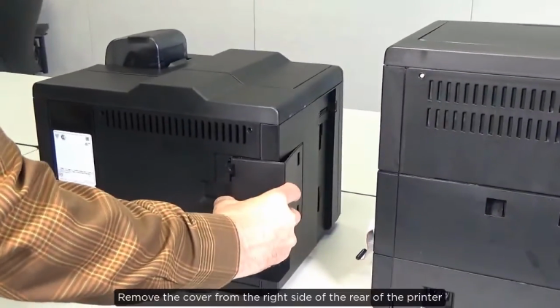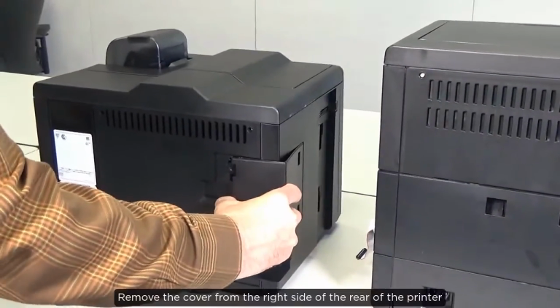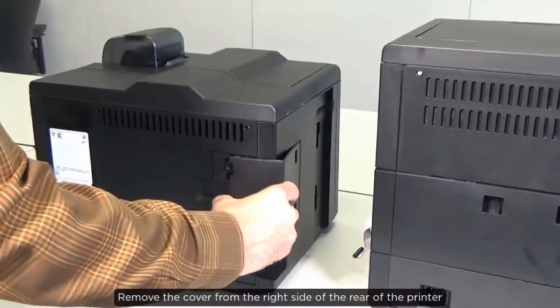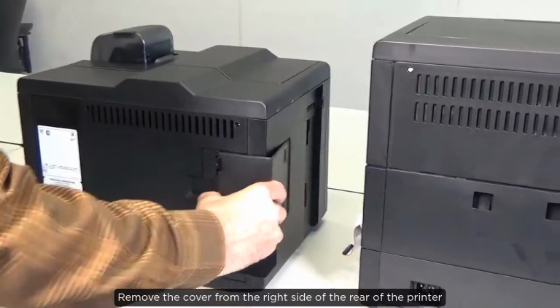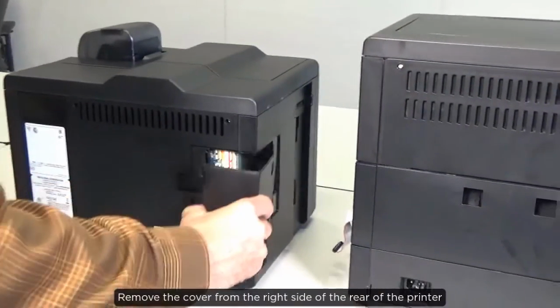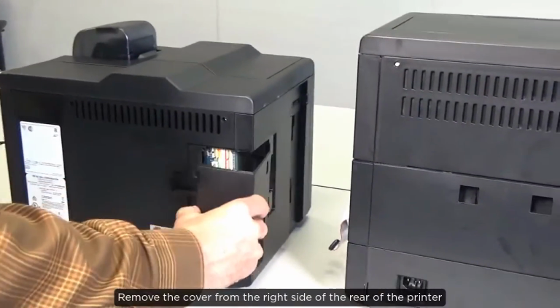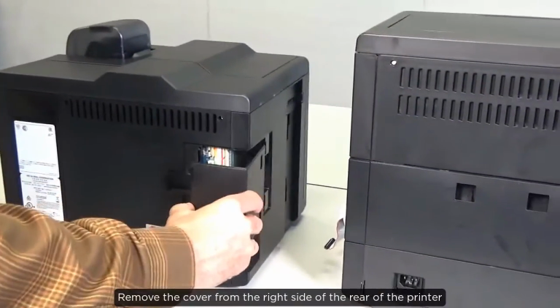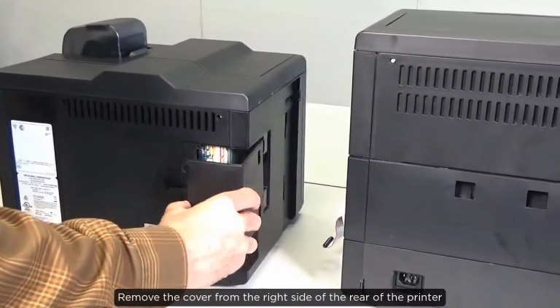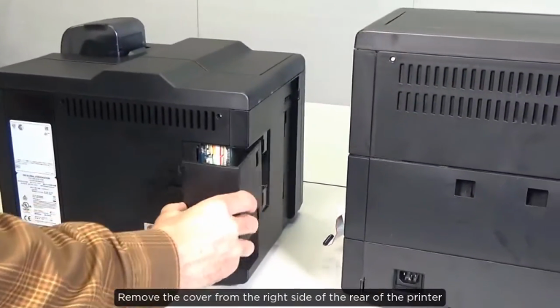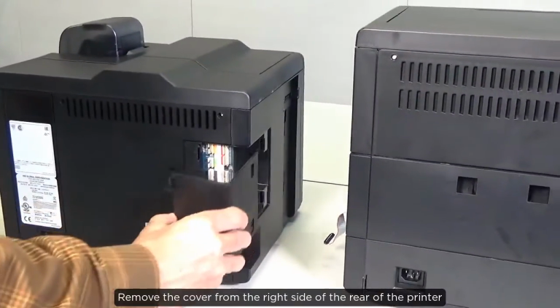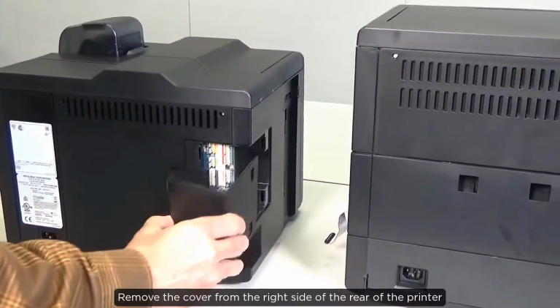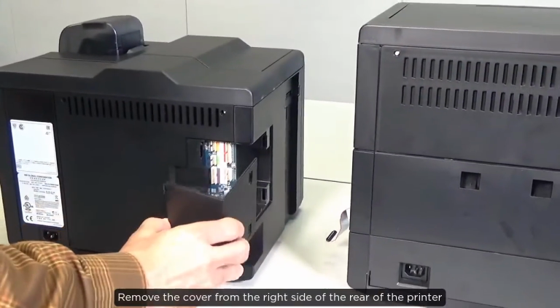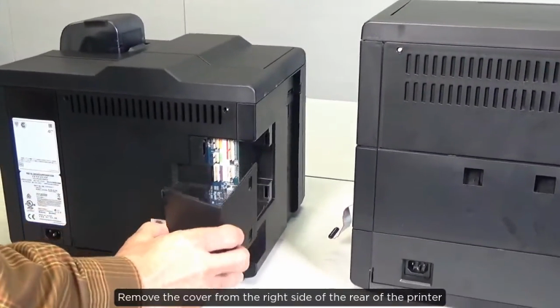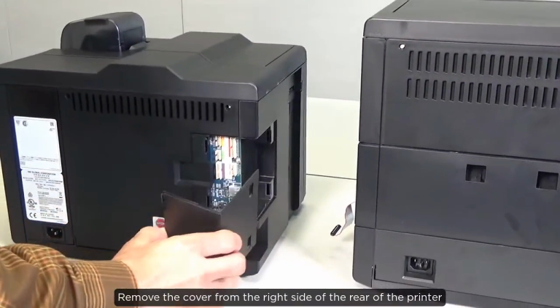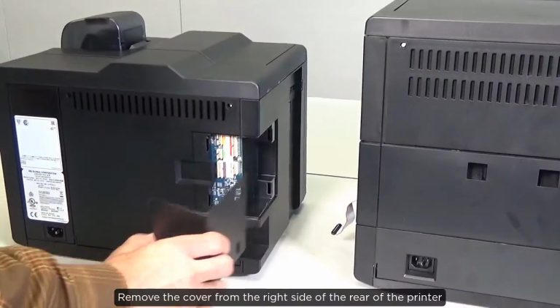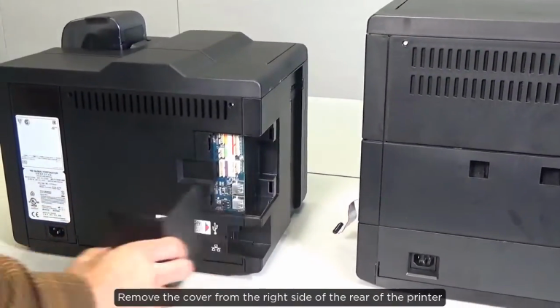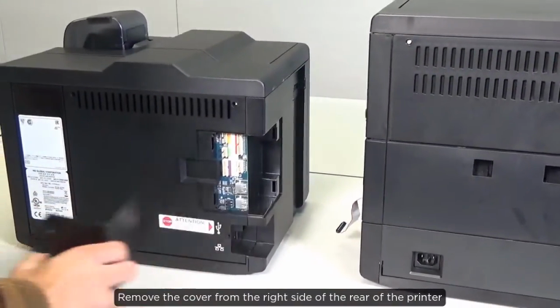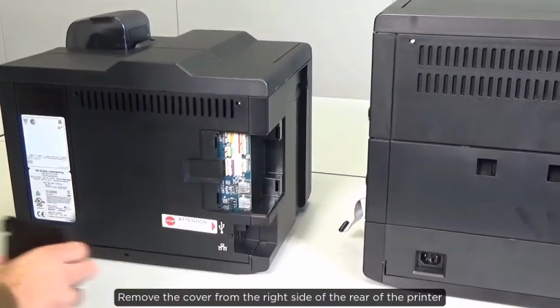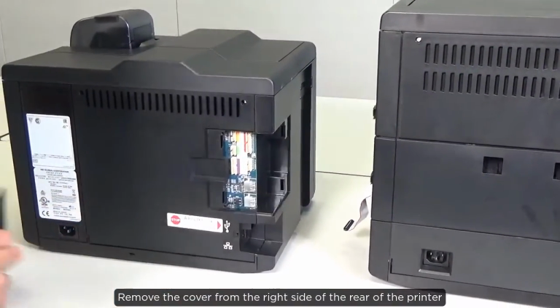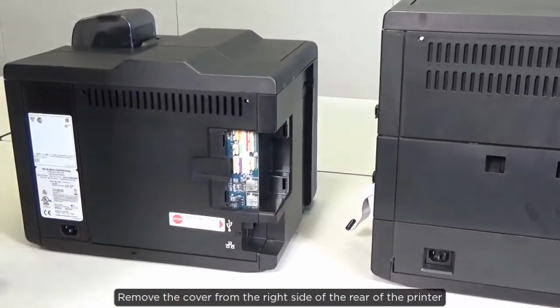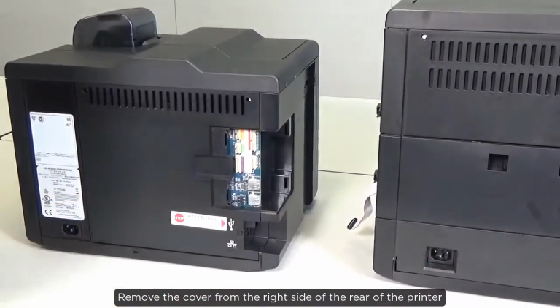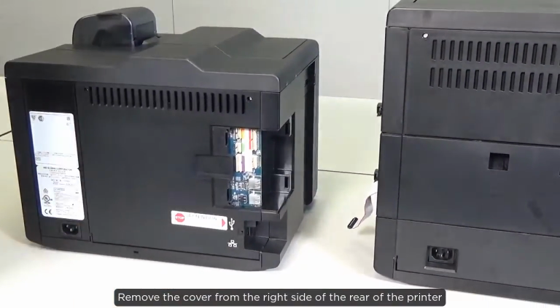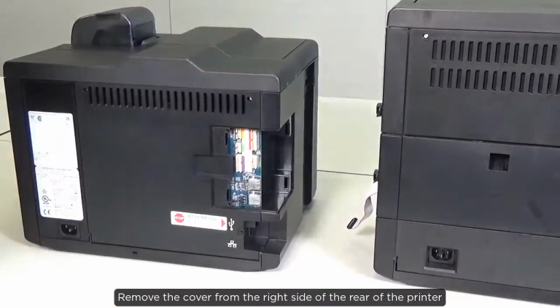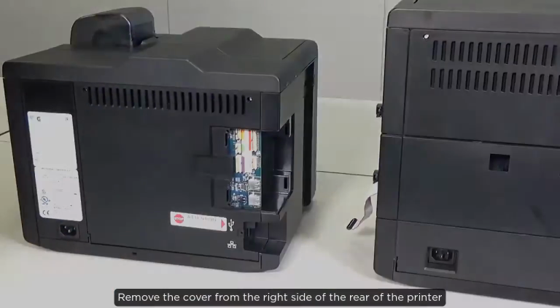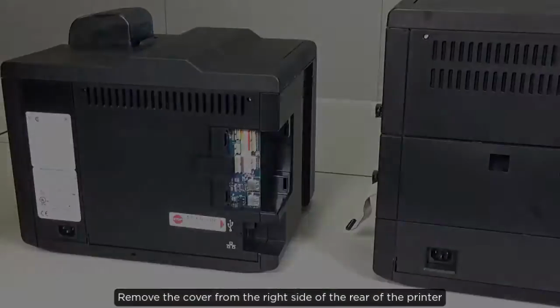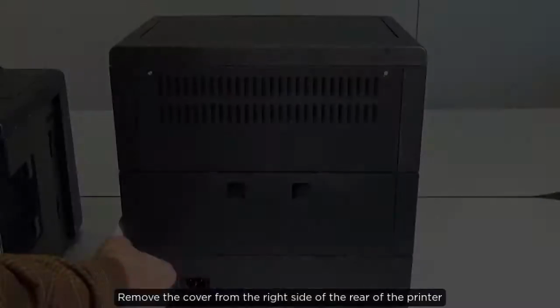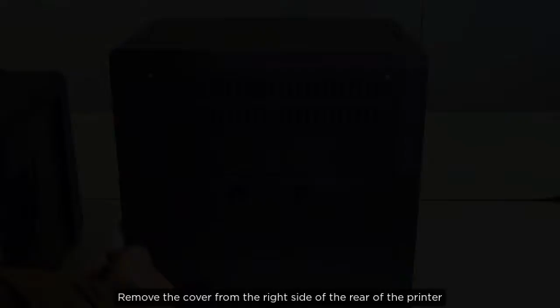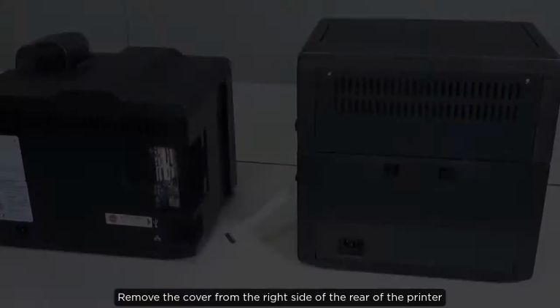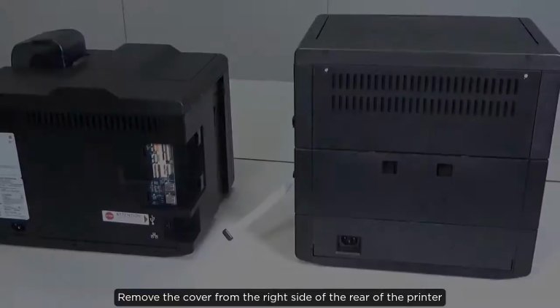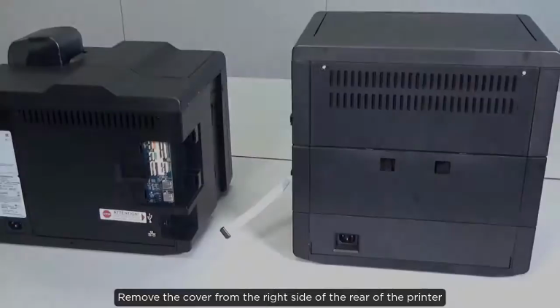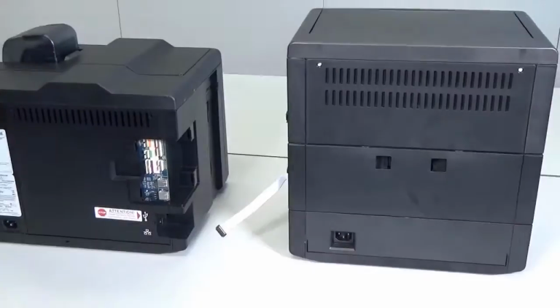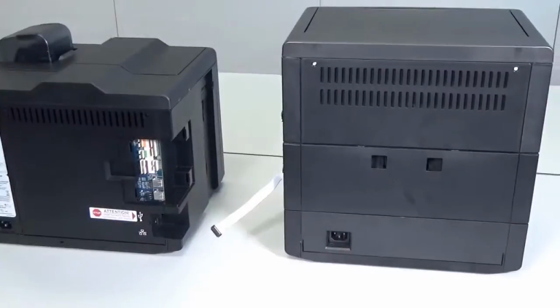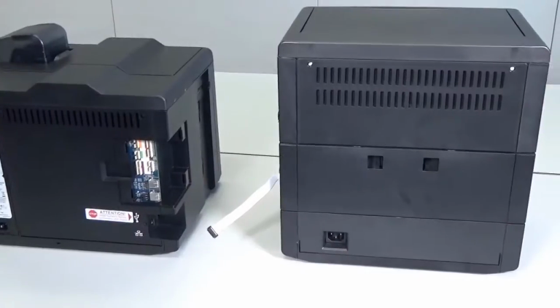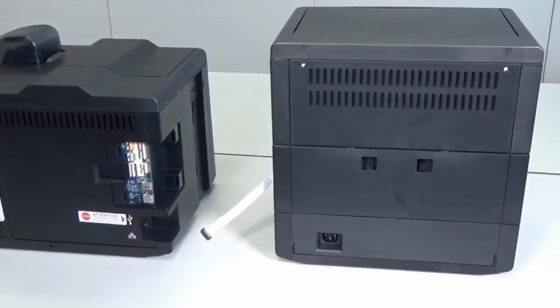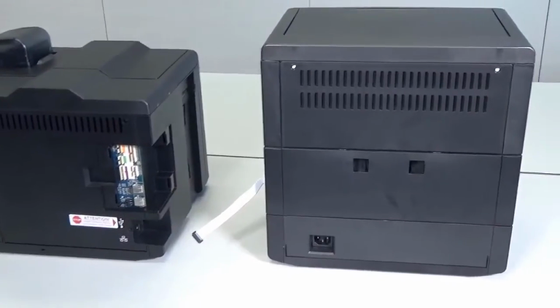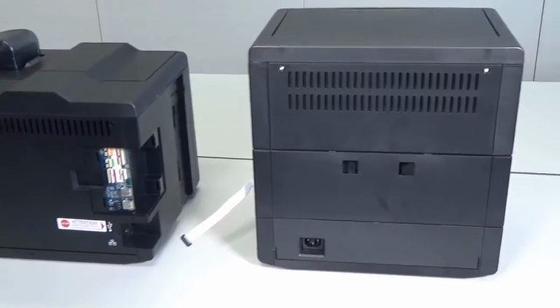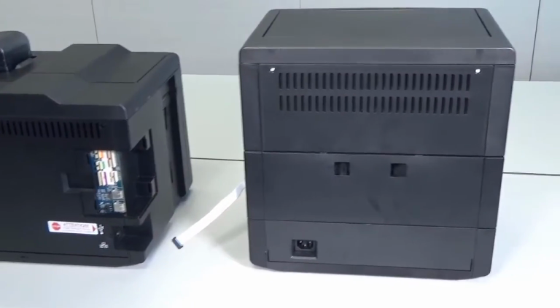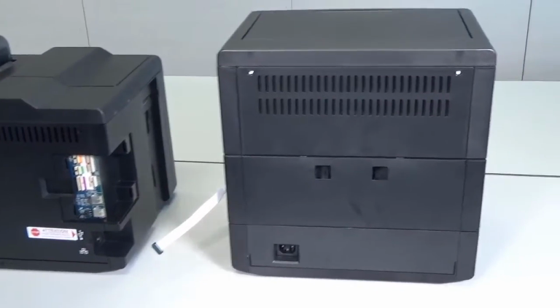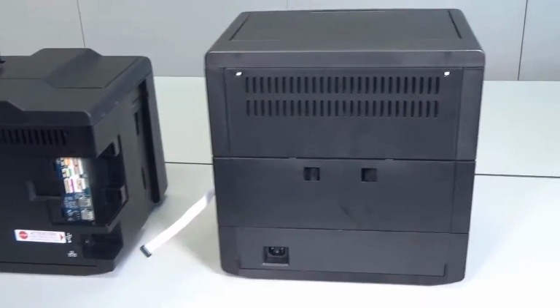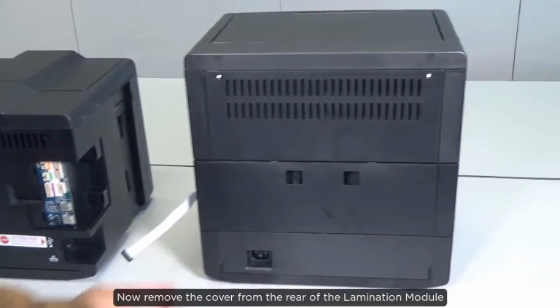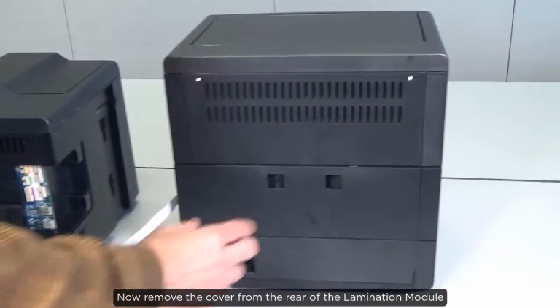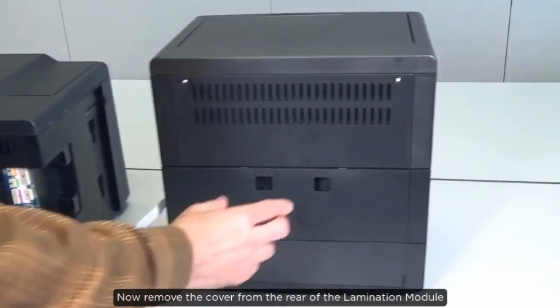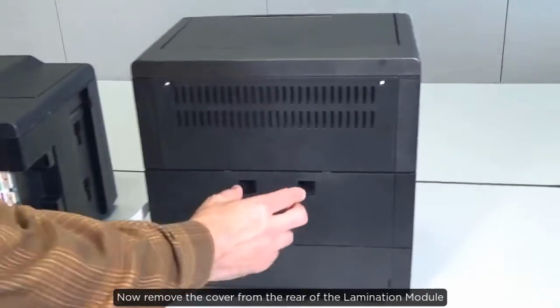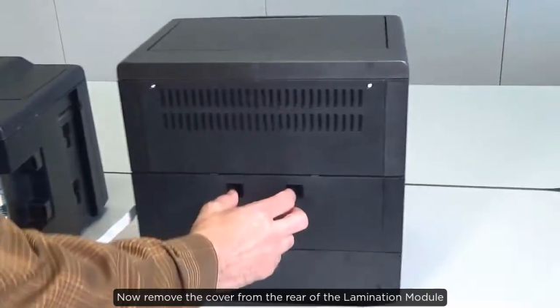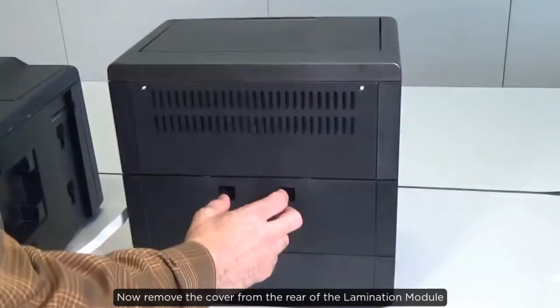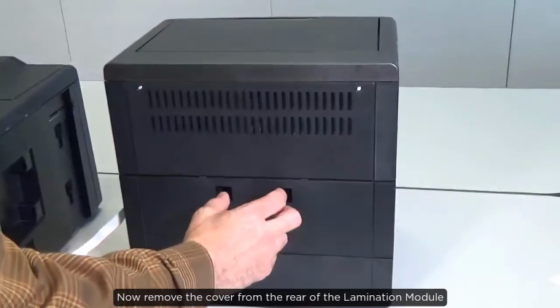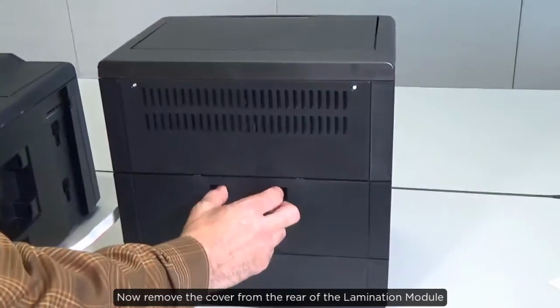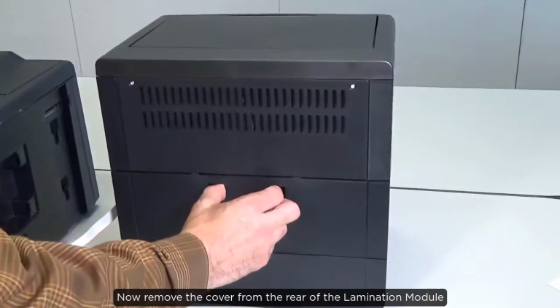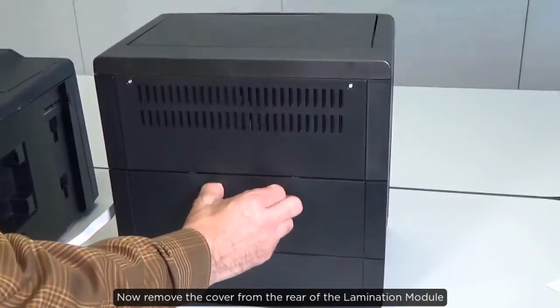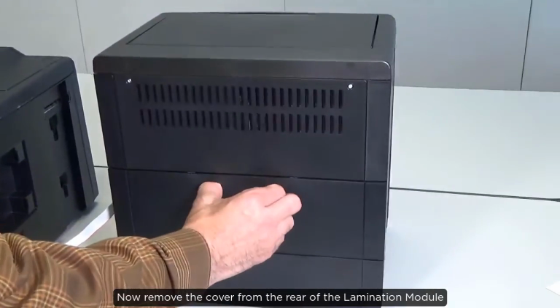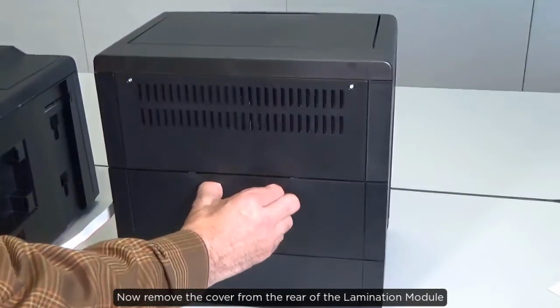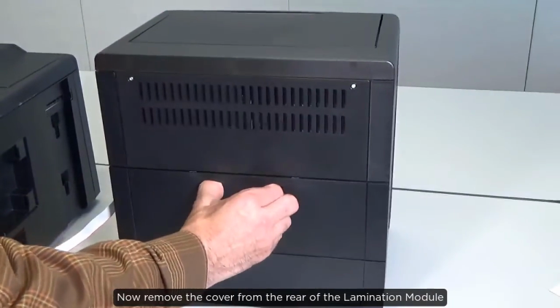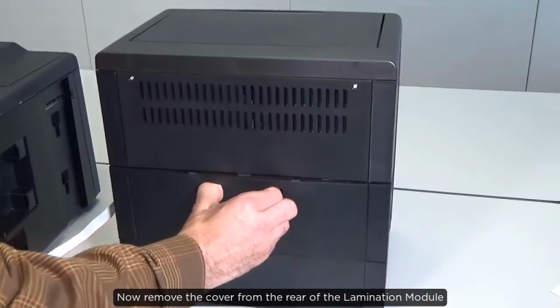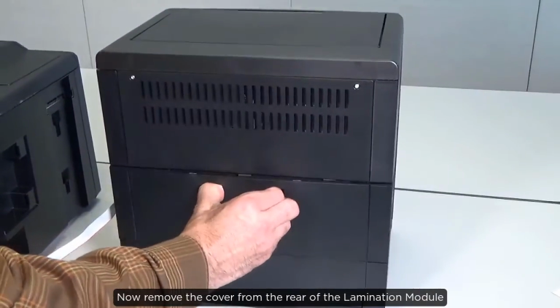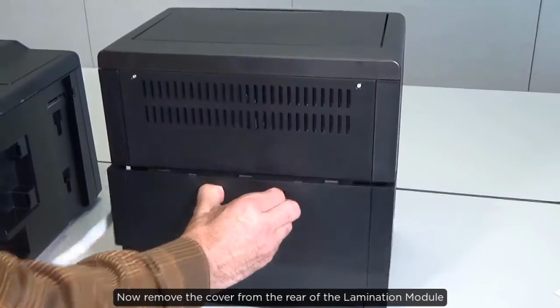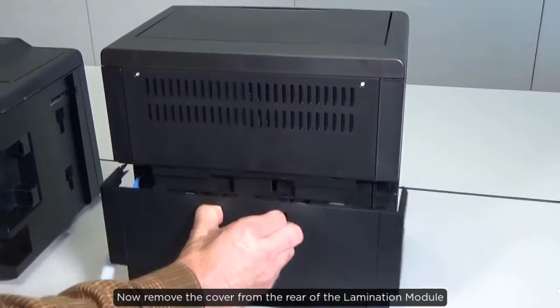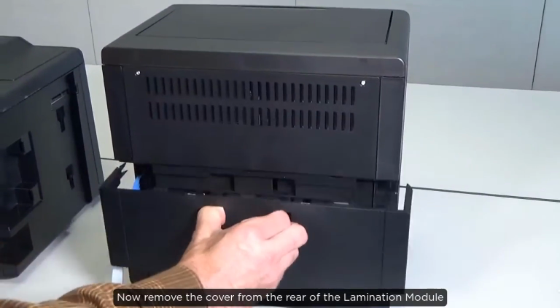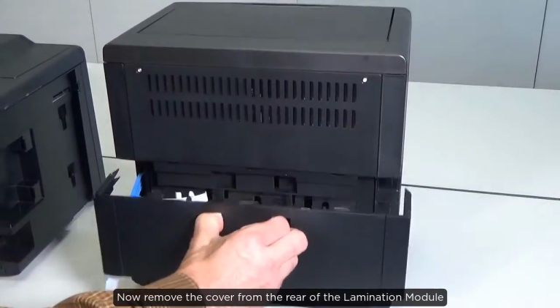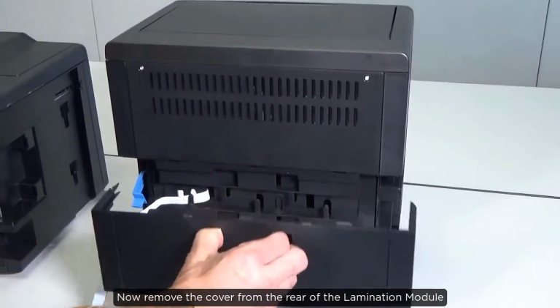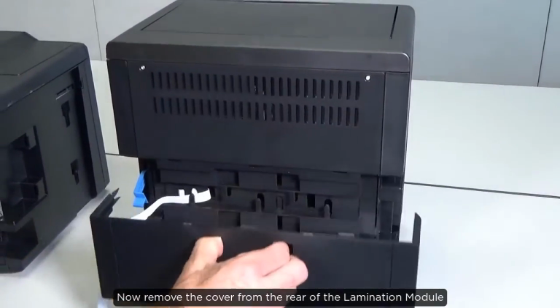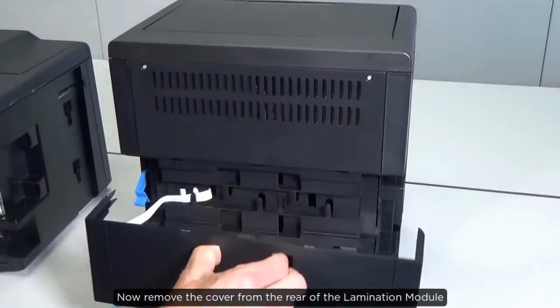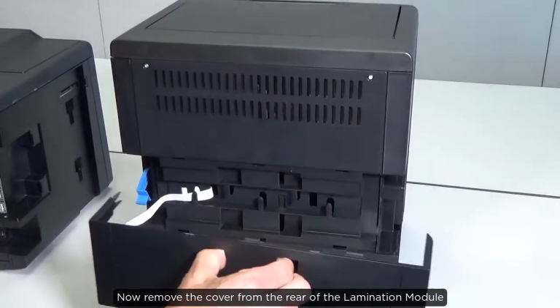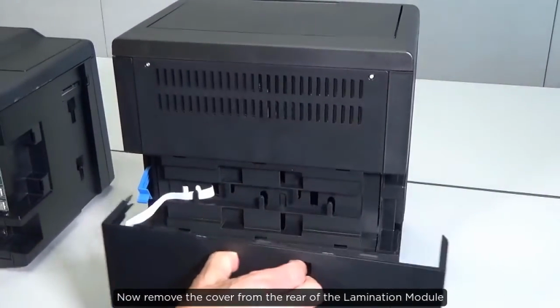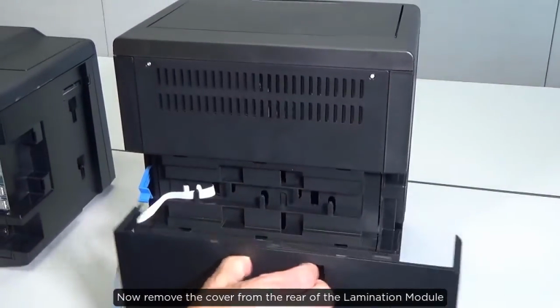Remove the cover from the right side of the rear of the printer. Now remove the cover from the rear of the lamination module.